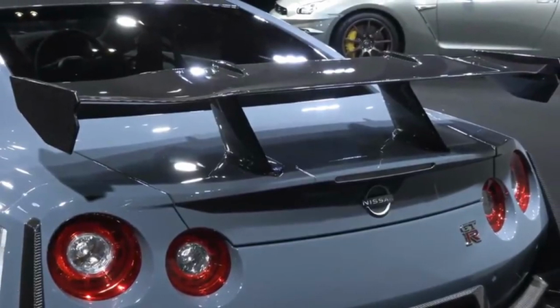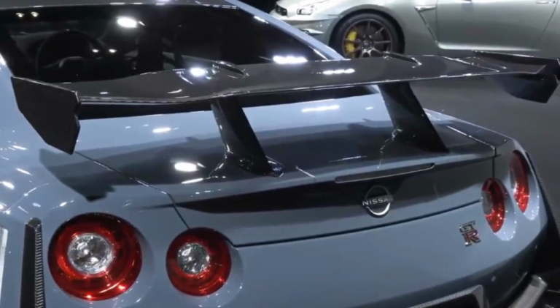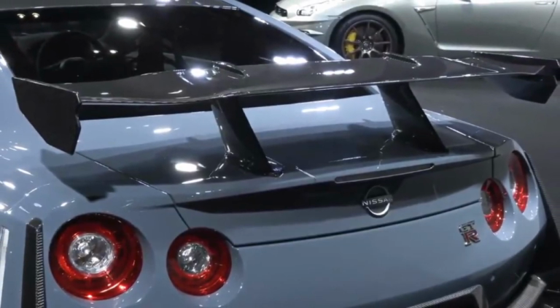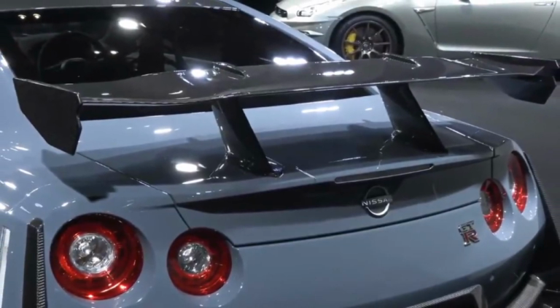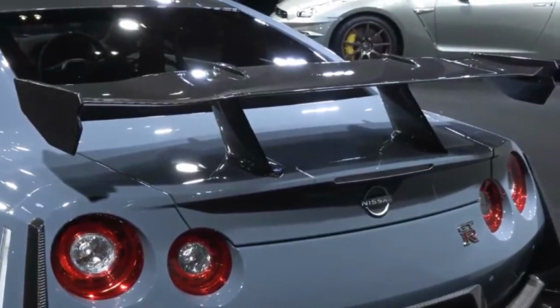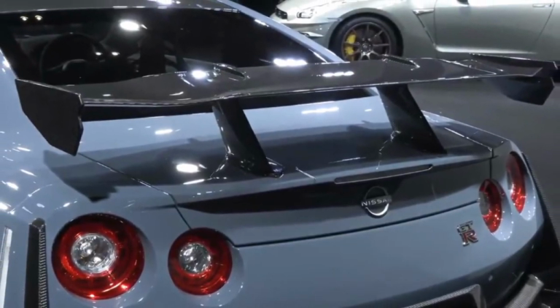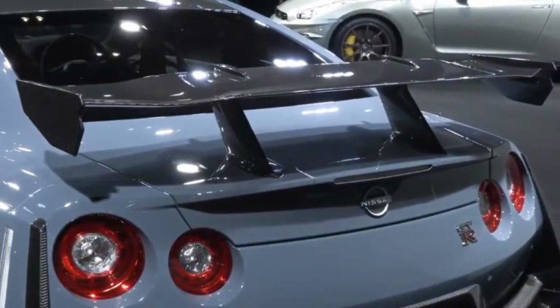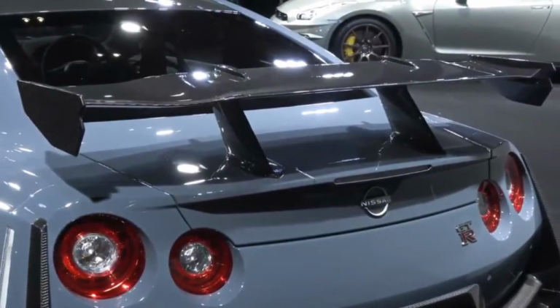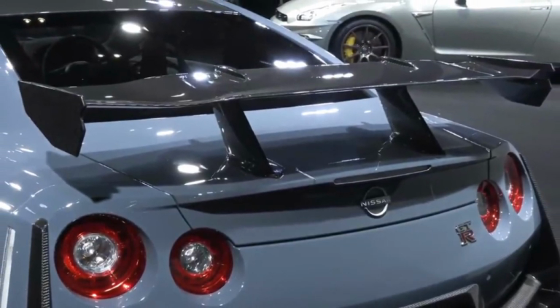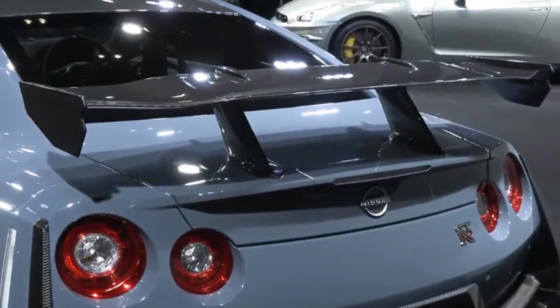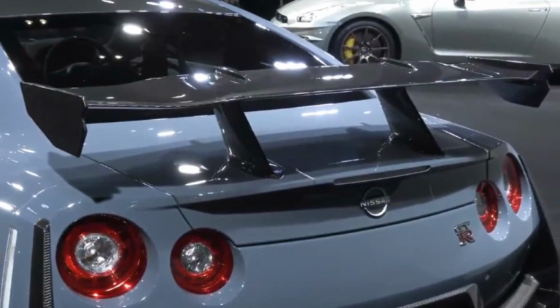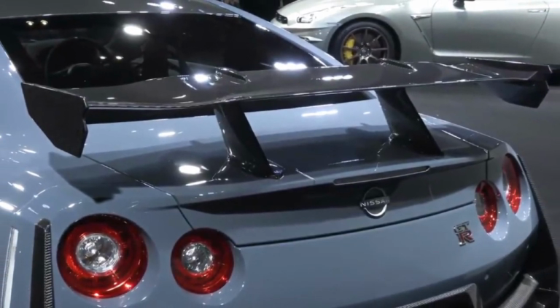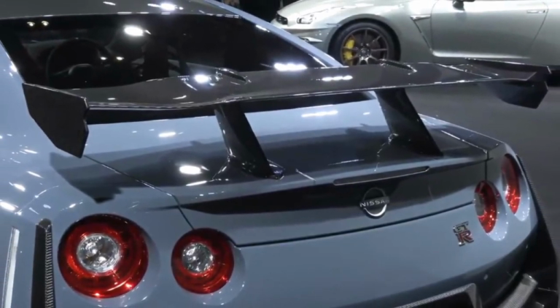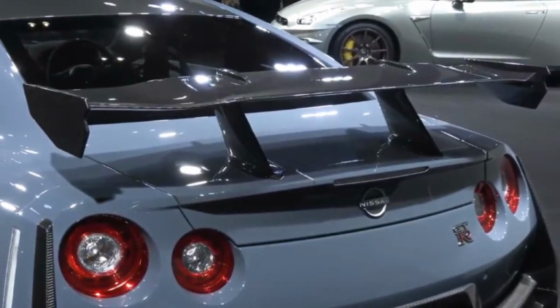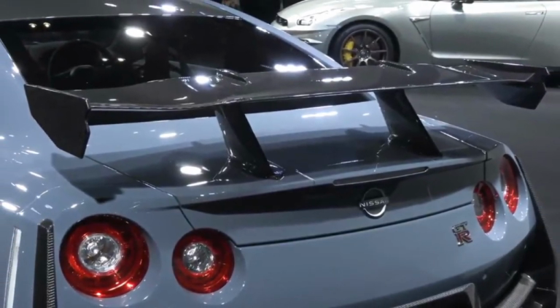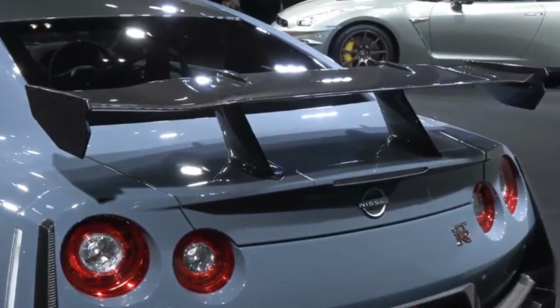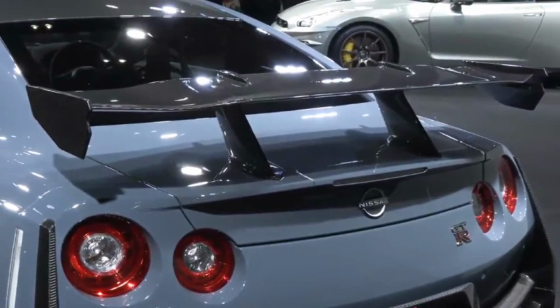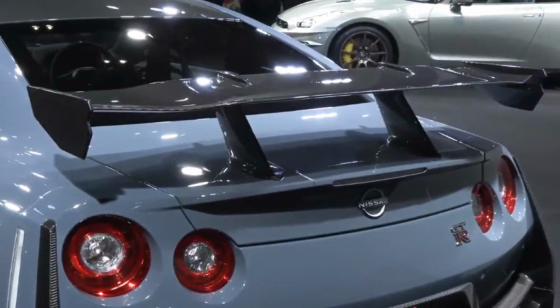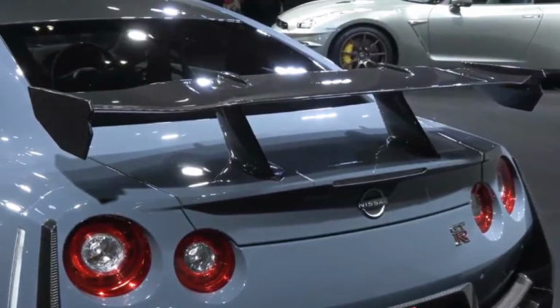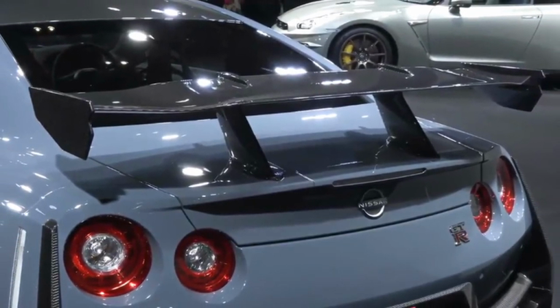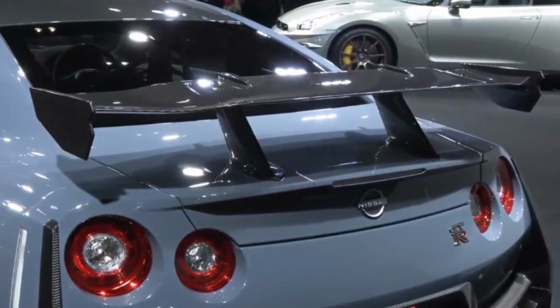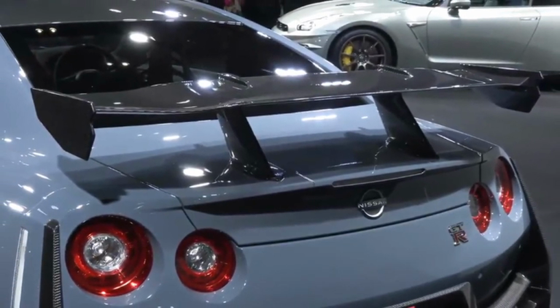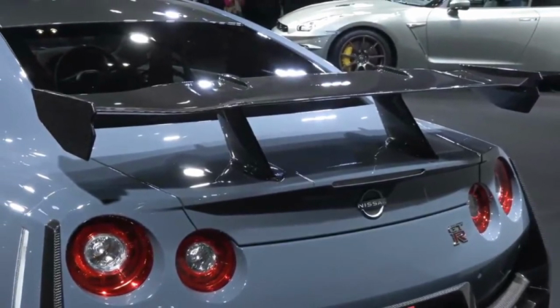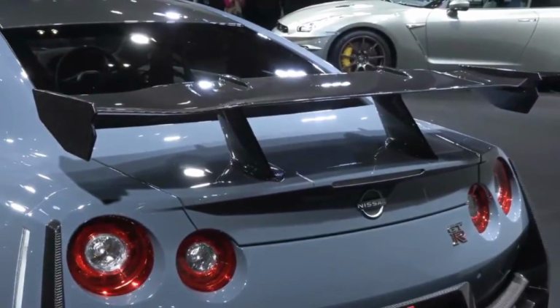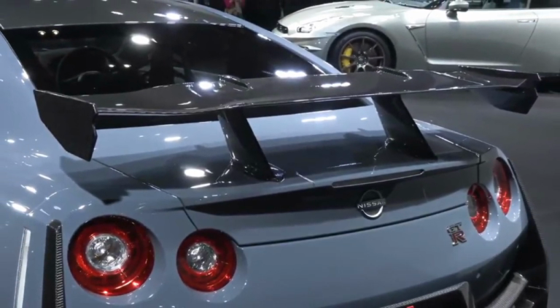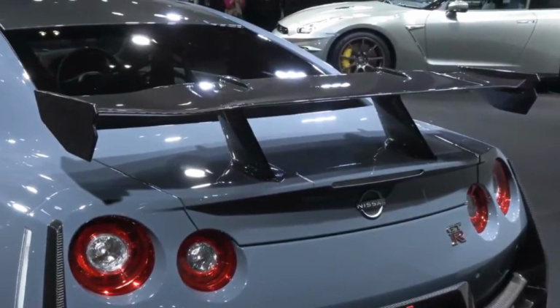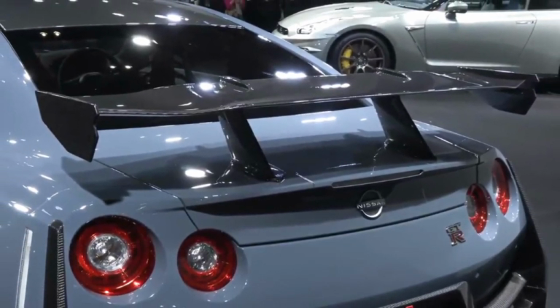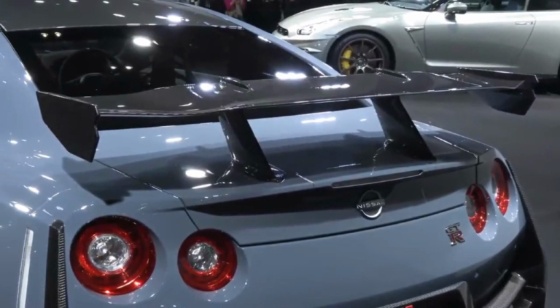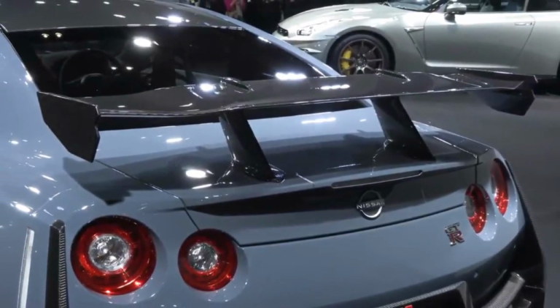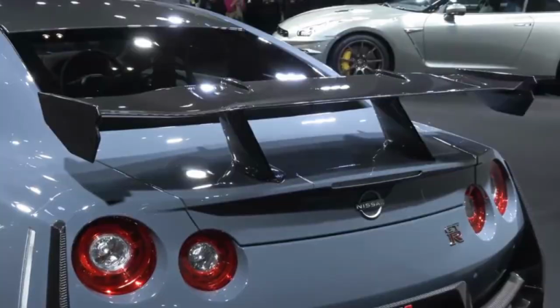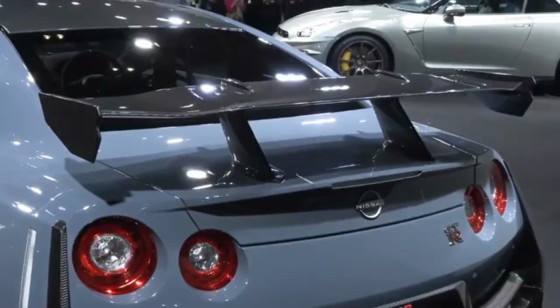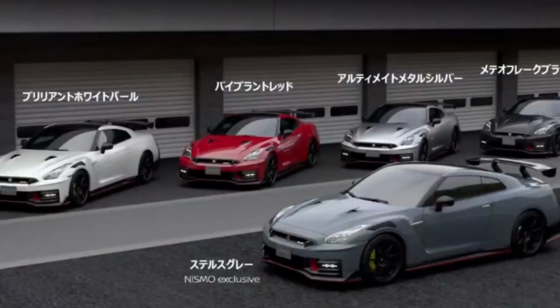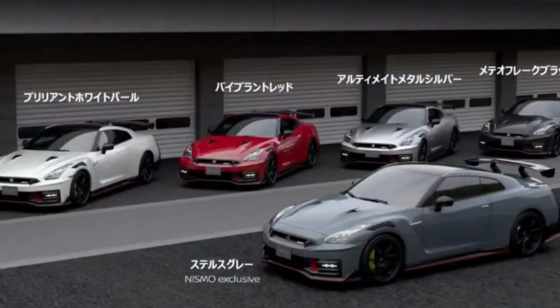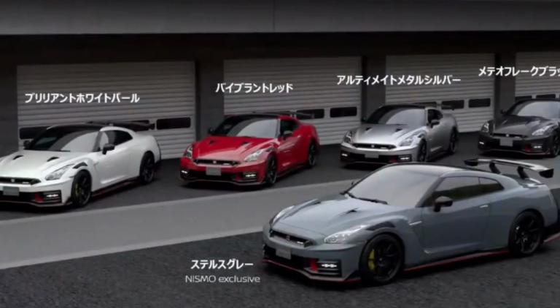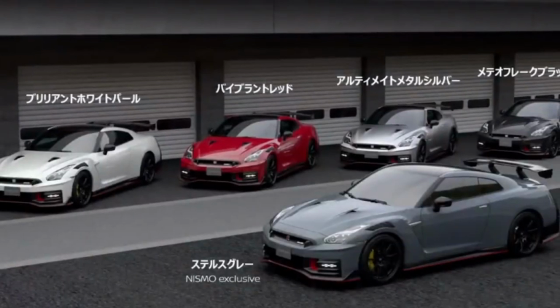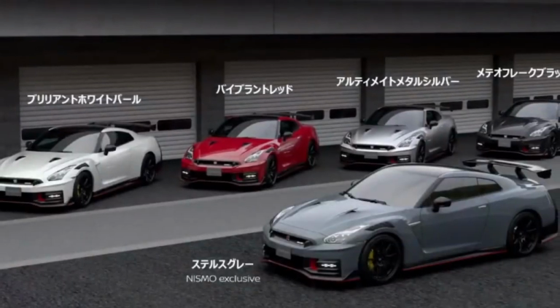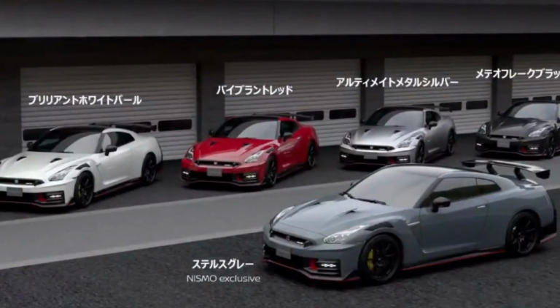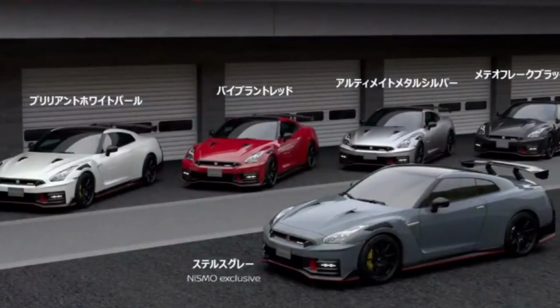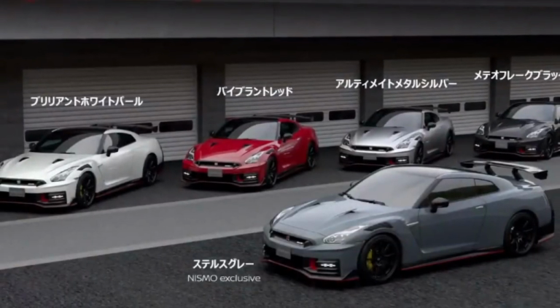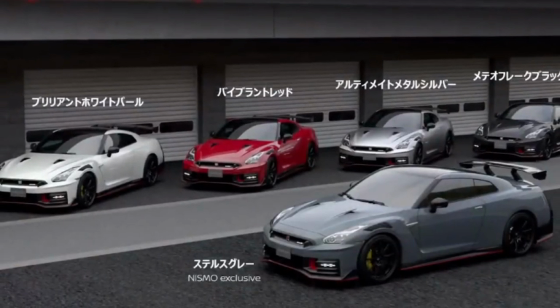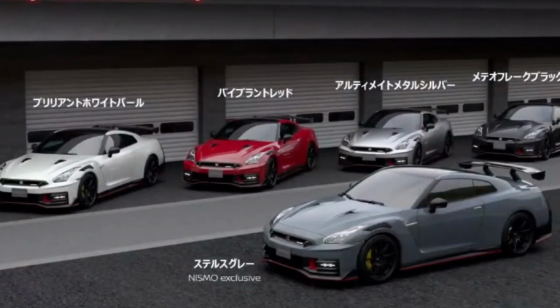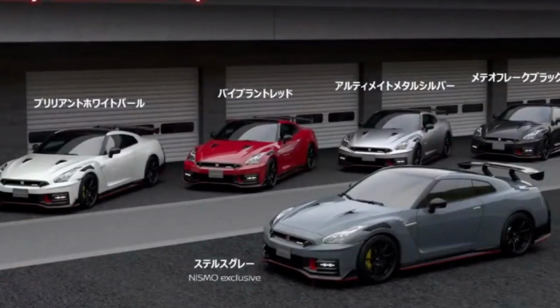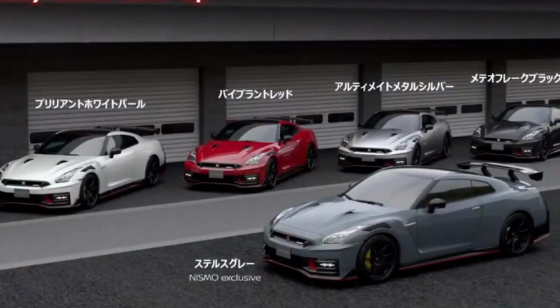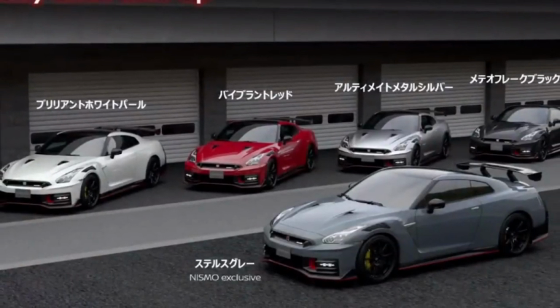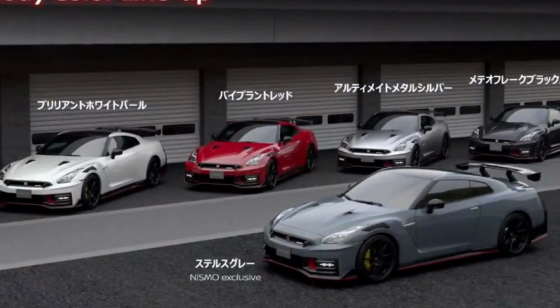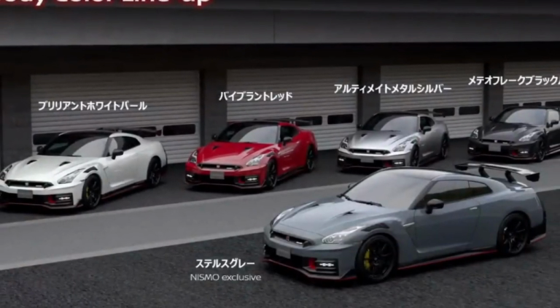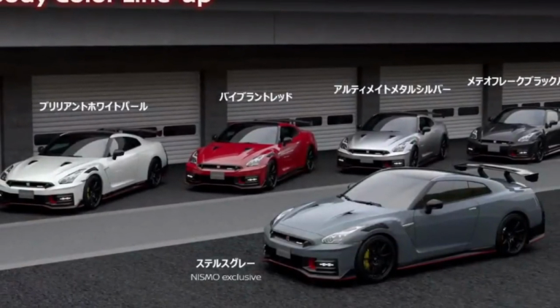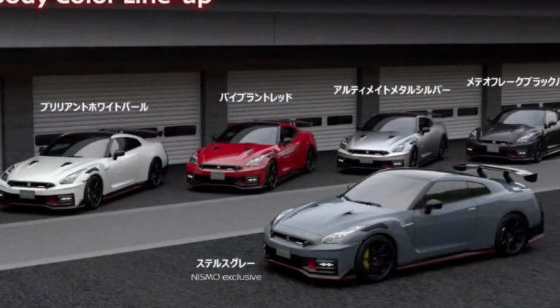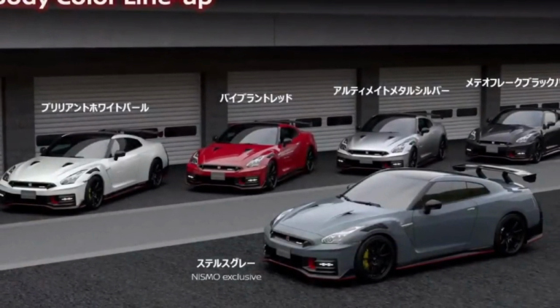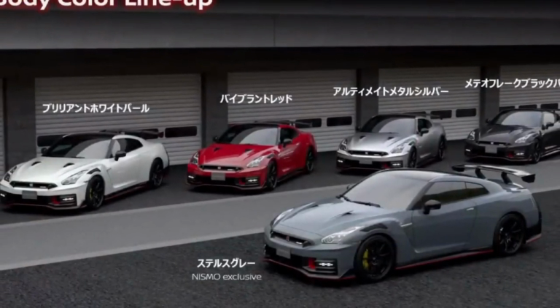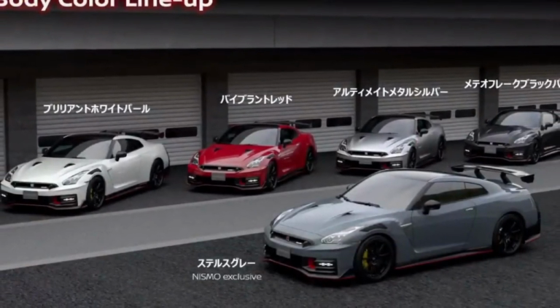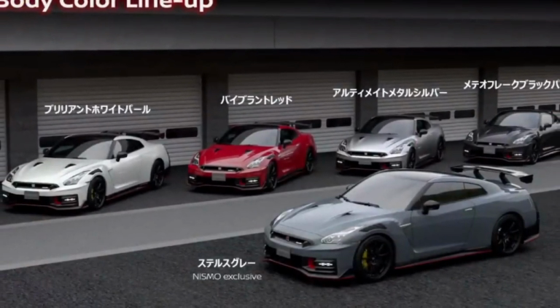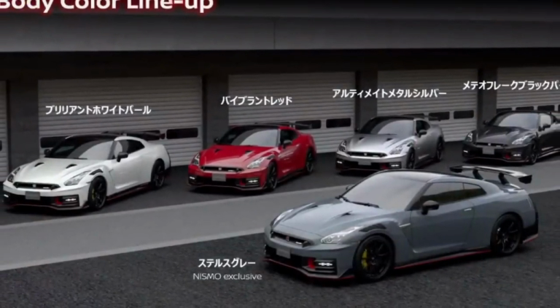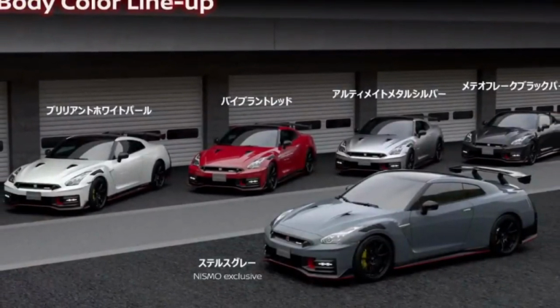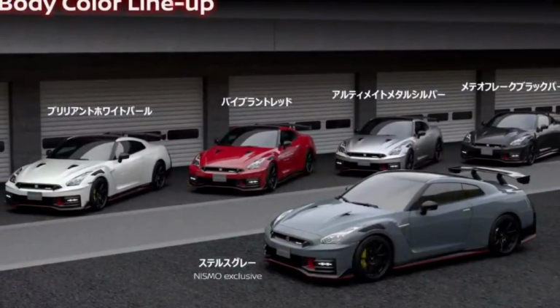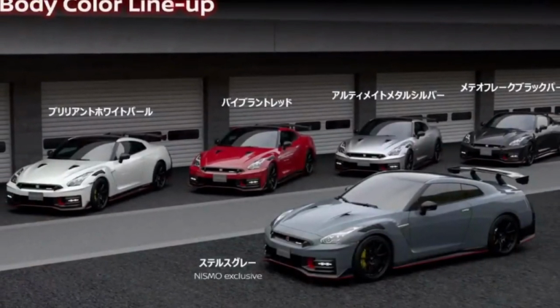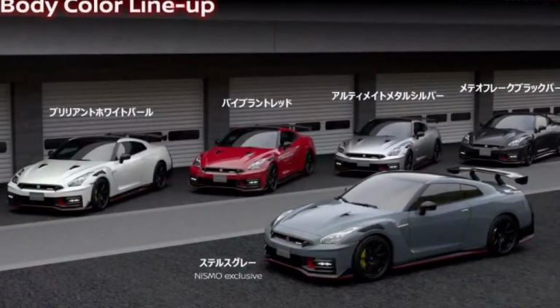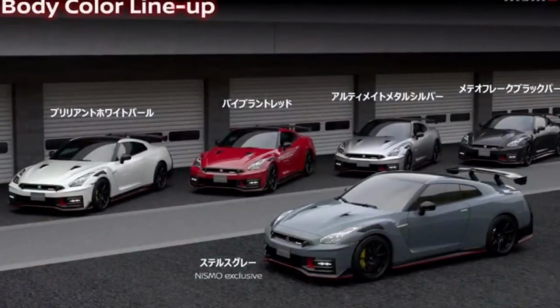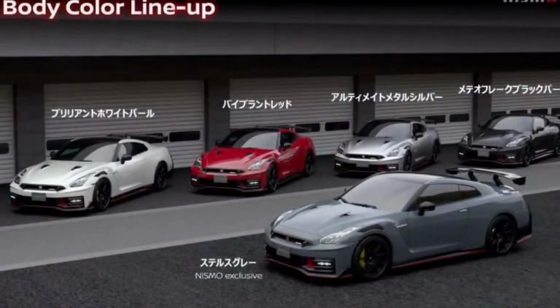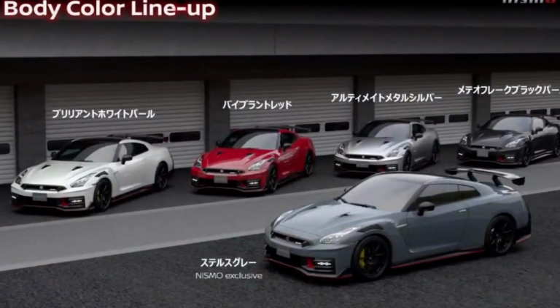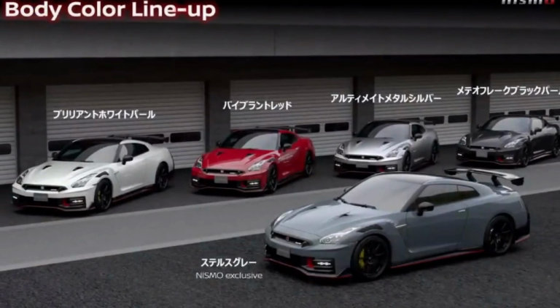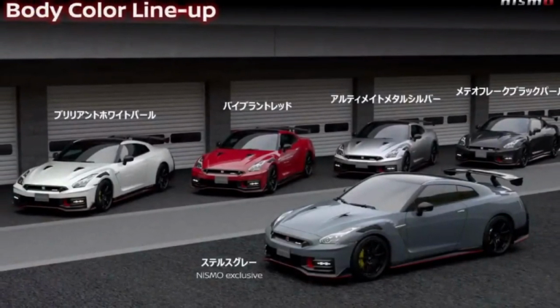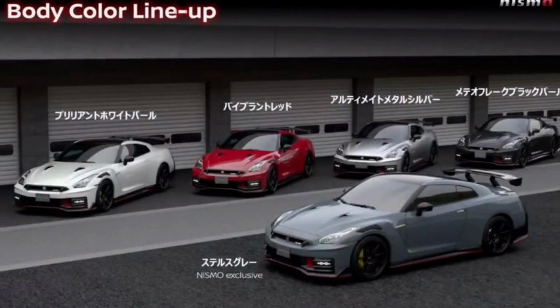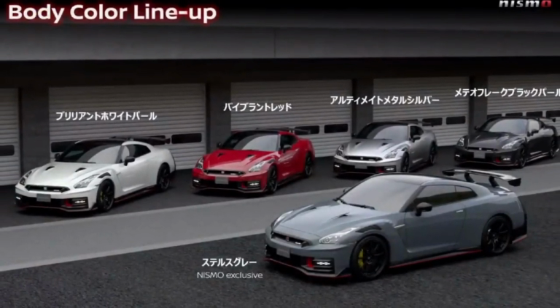The 2024 Nissan GT-R arrives at select U.S. Nissan dealers this spring. Nismo arrives in summer.